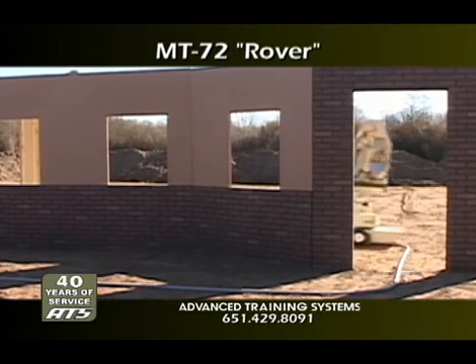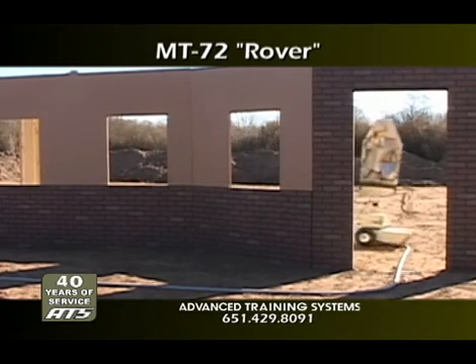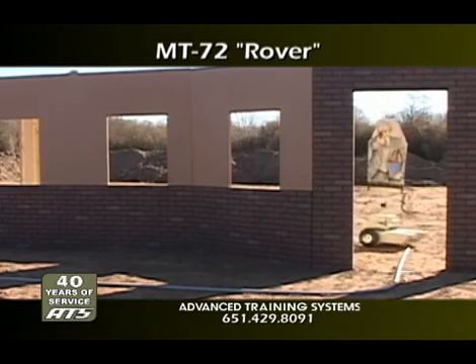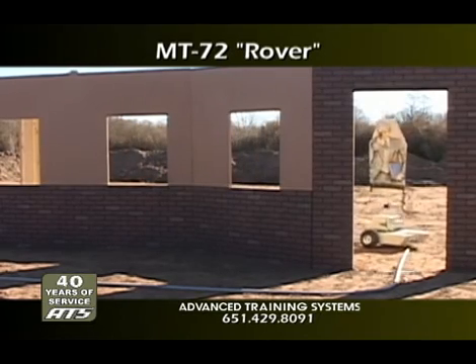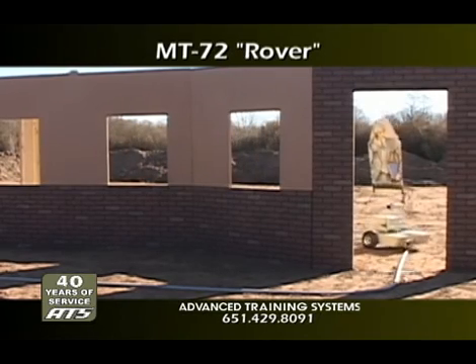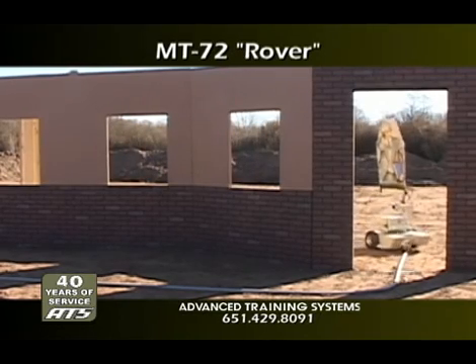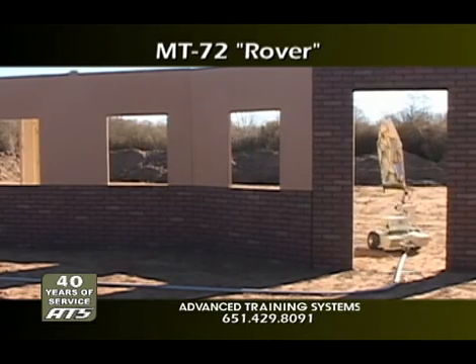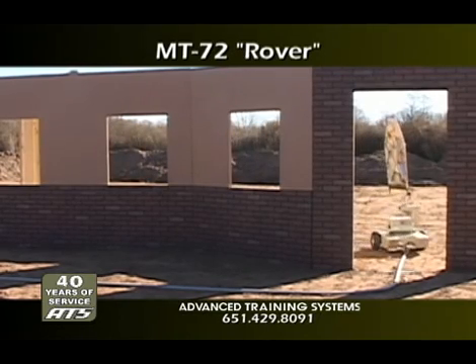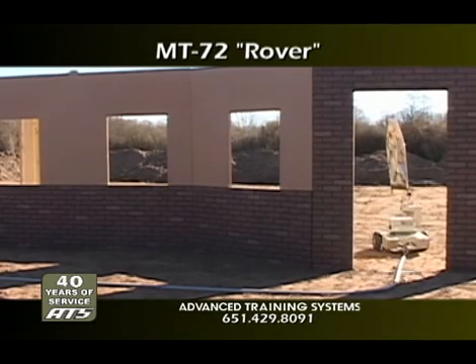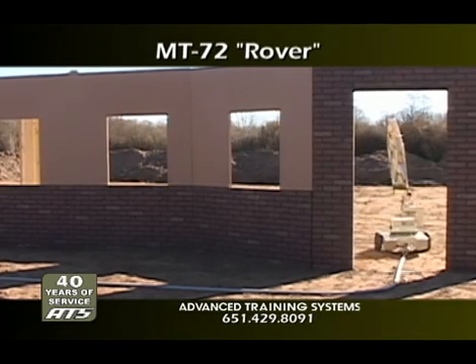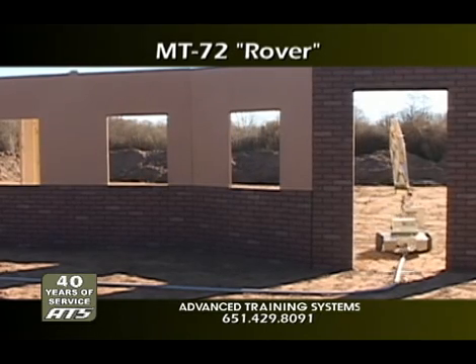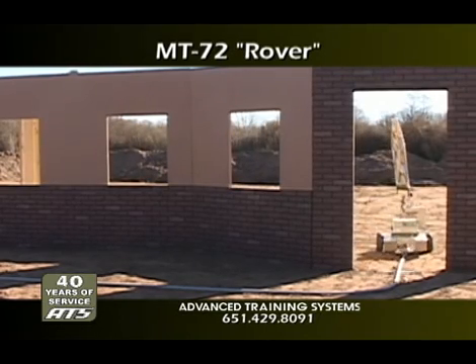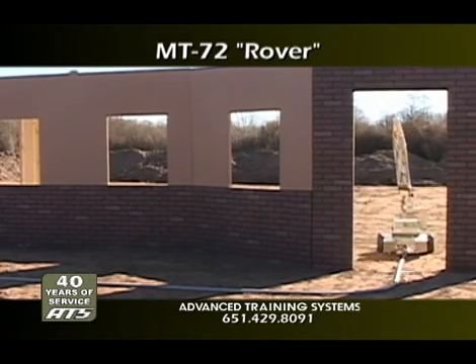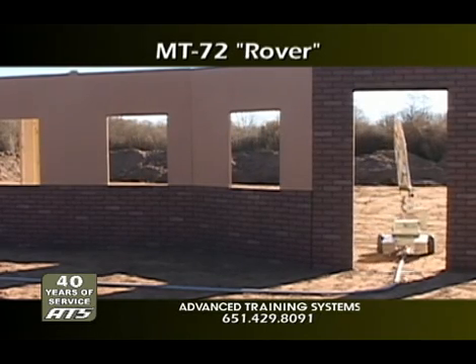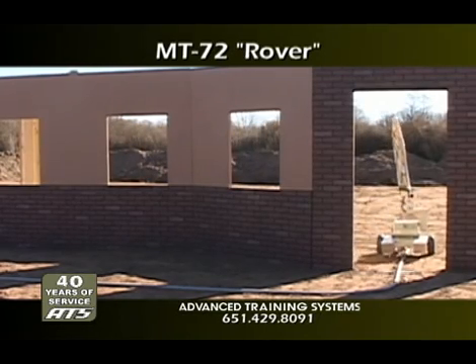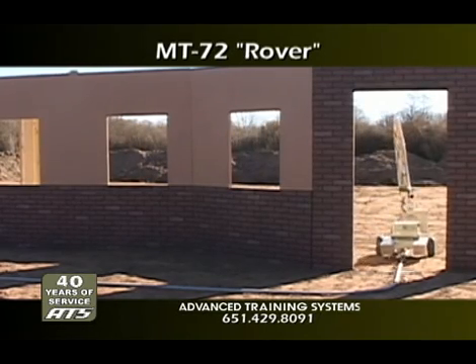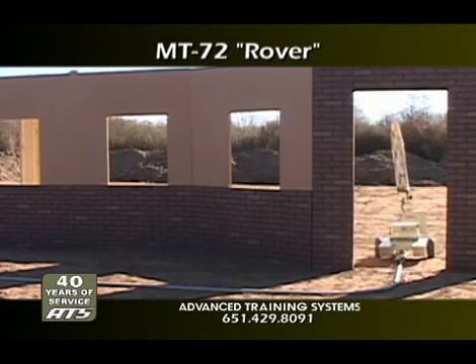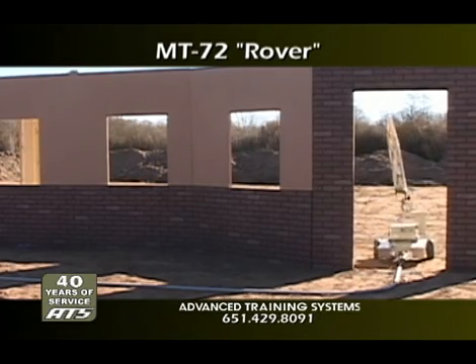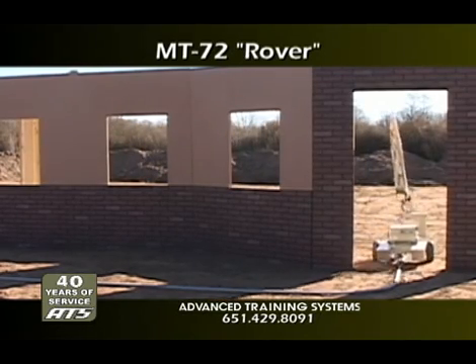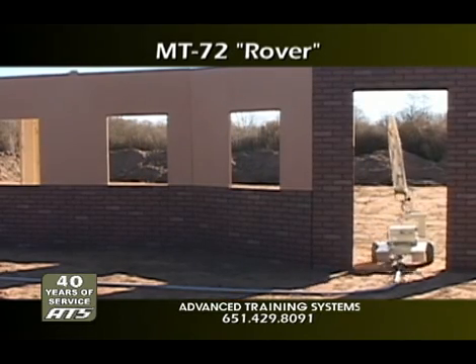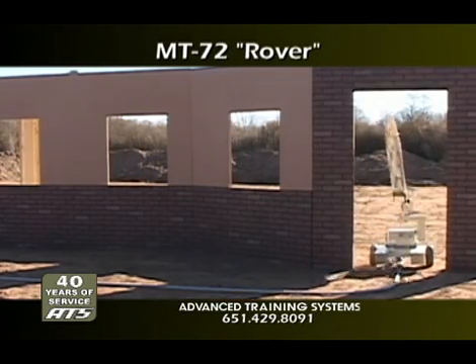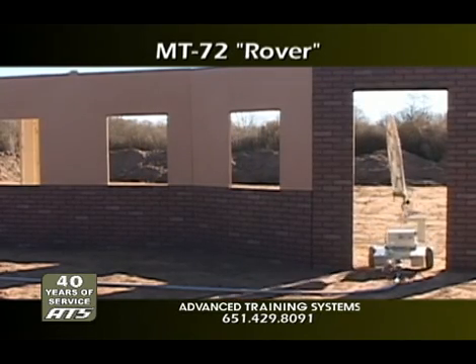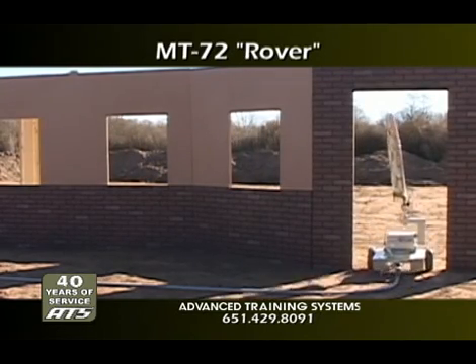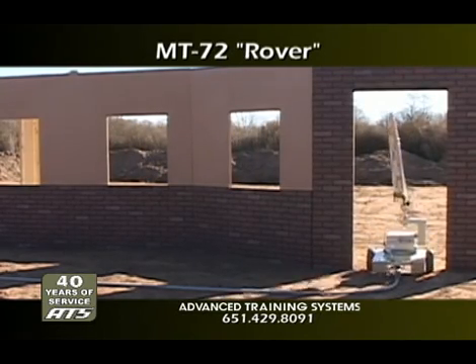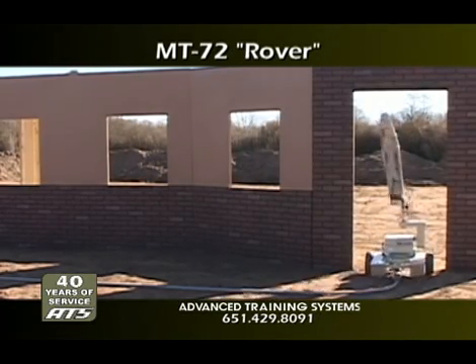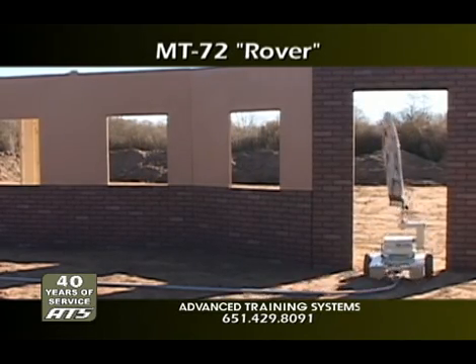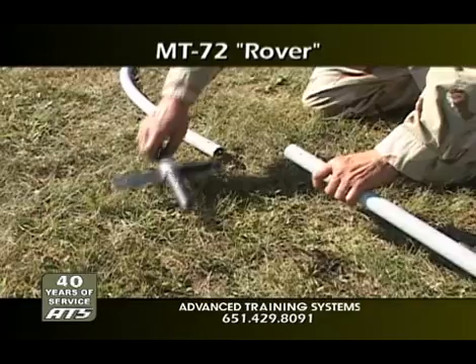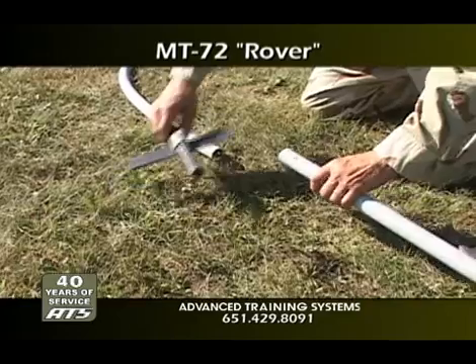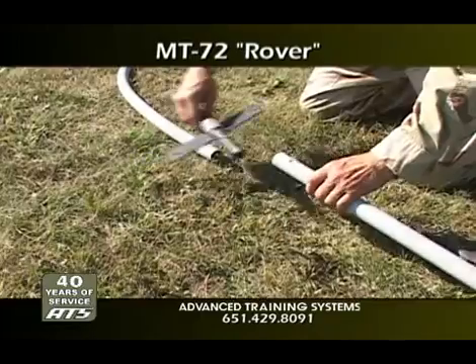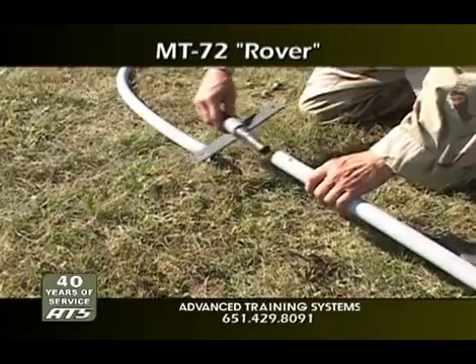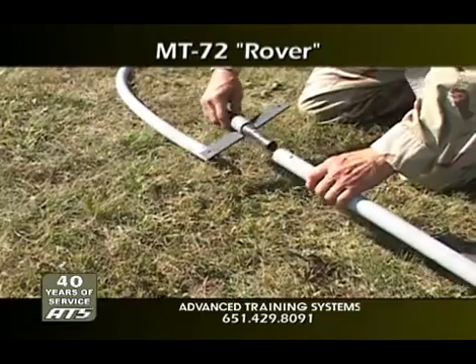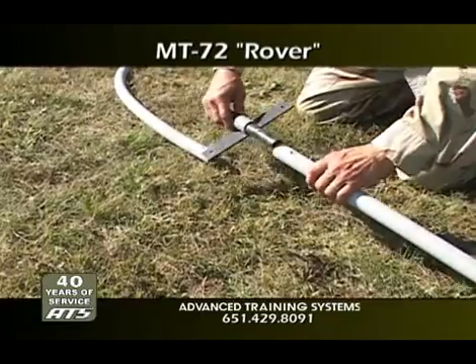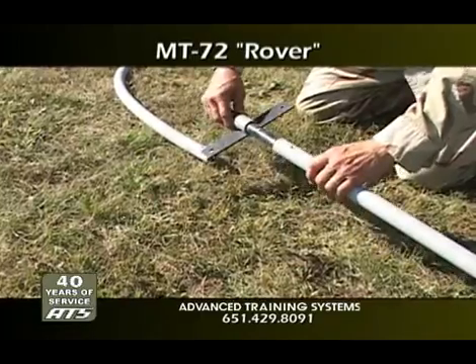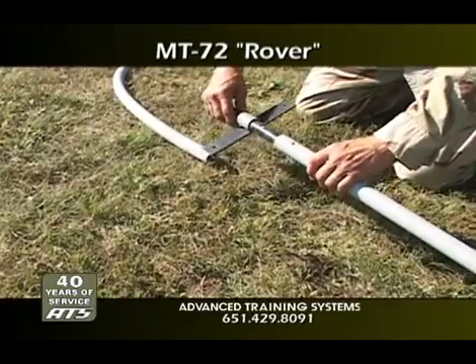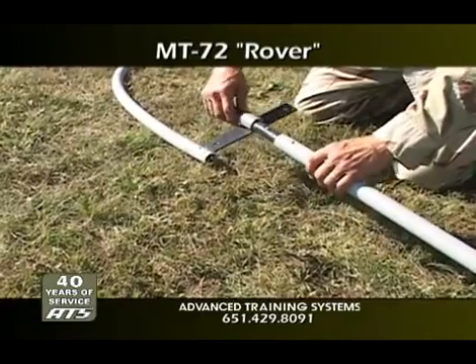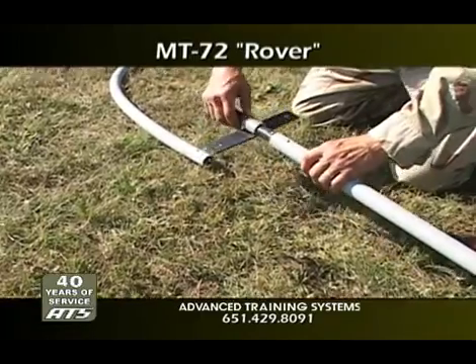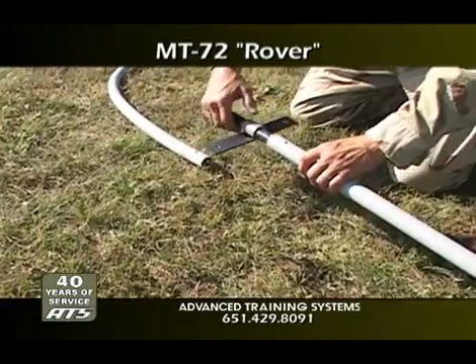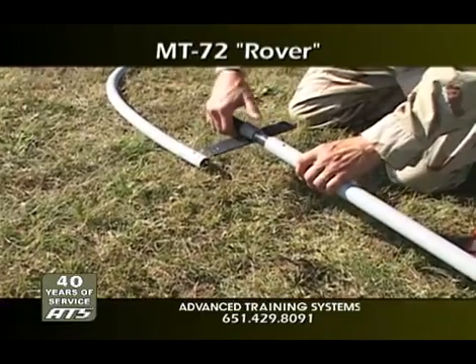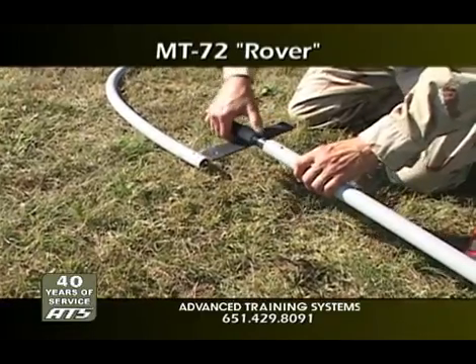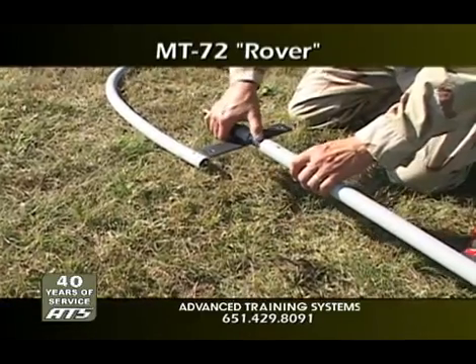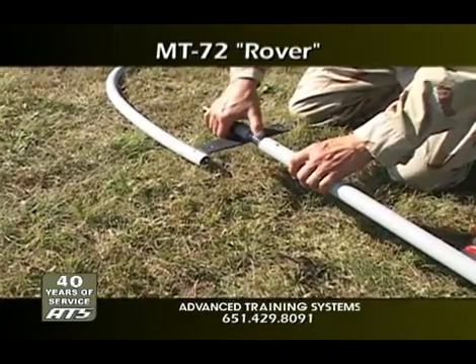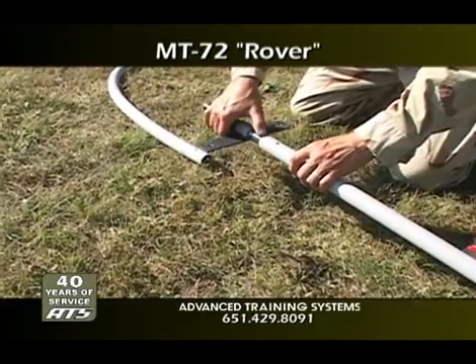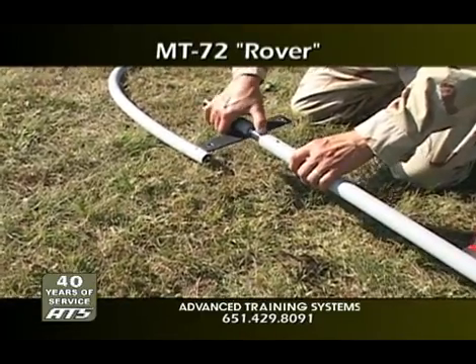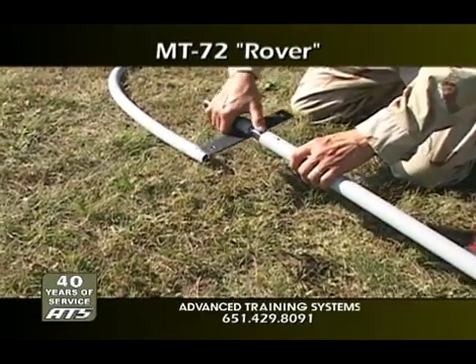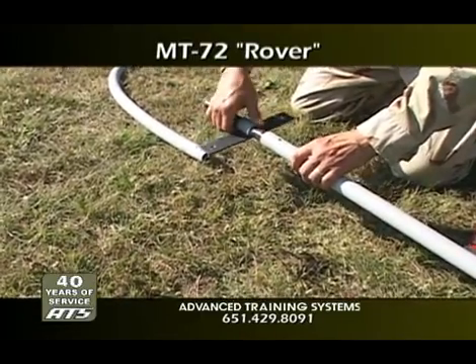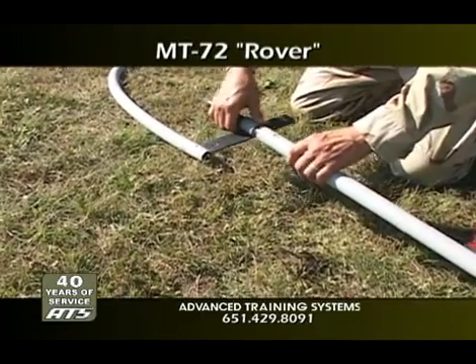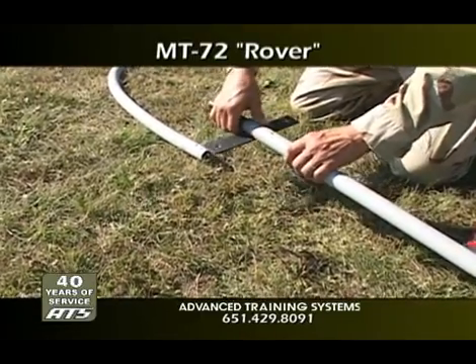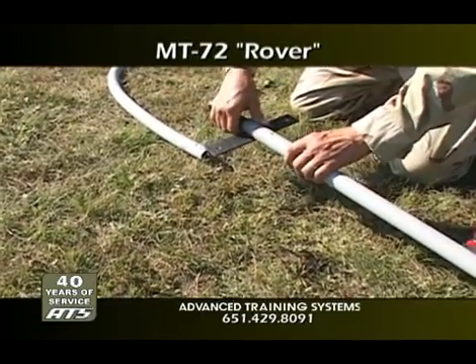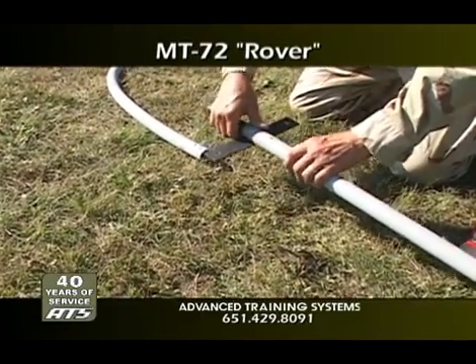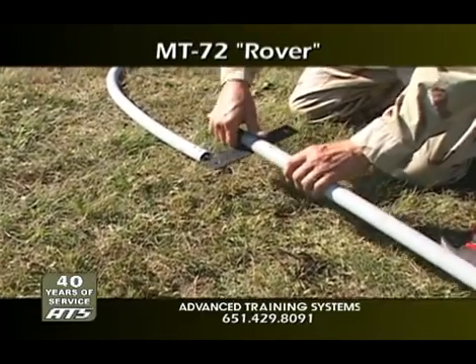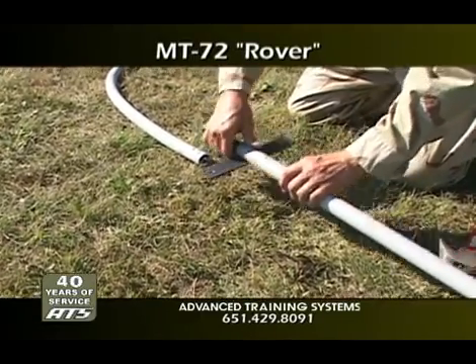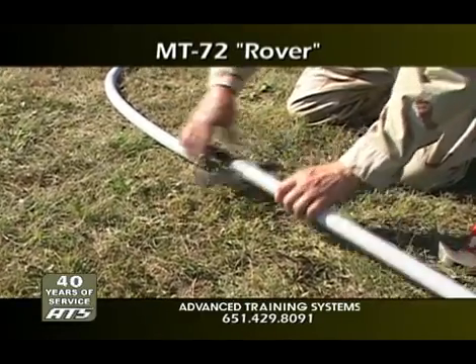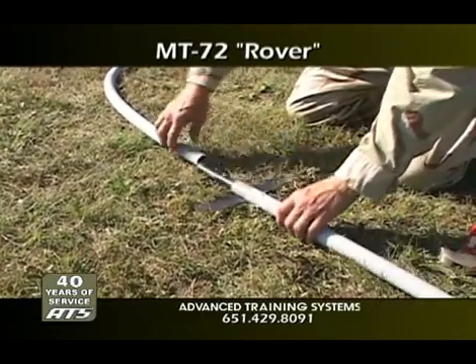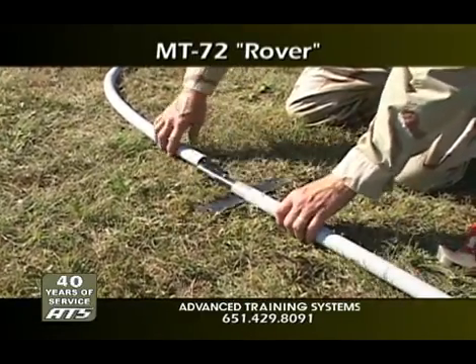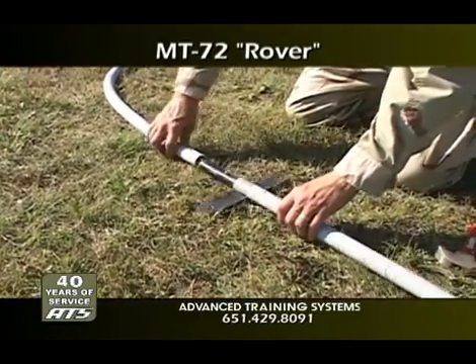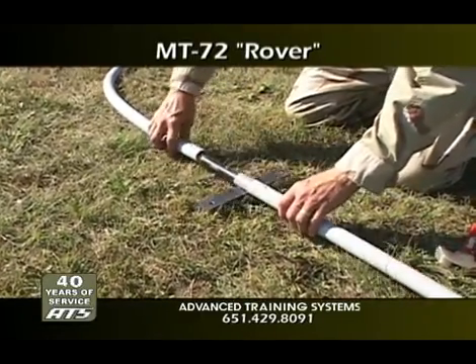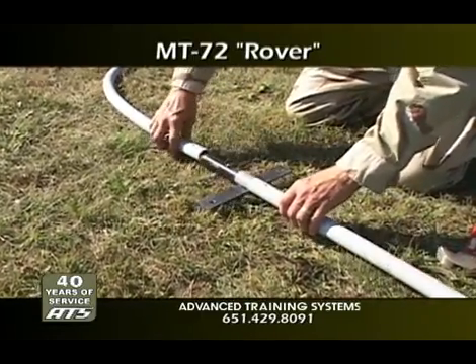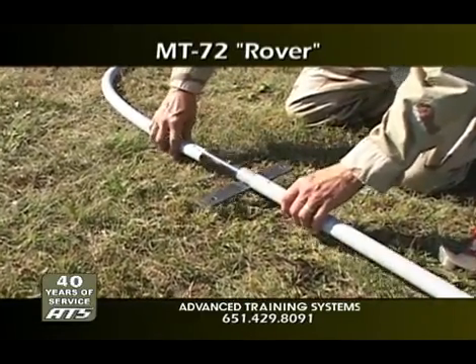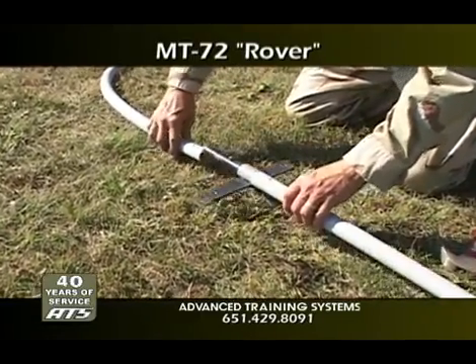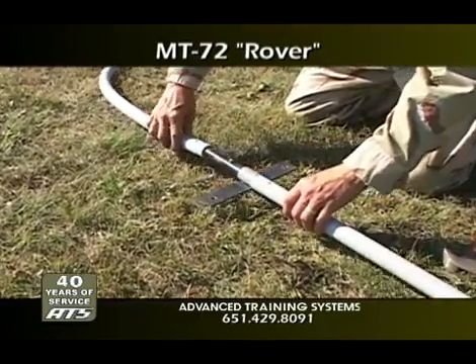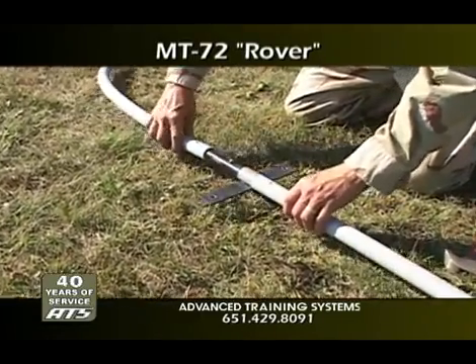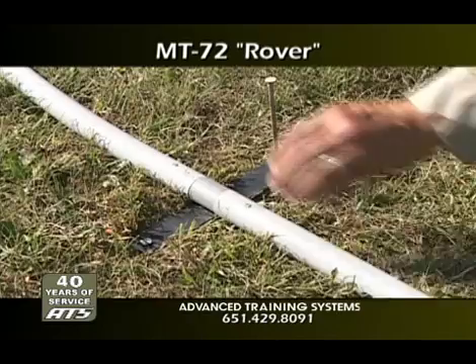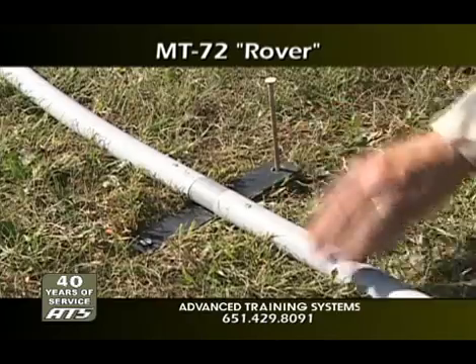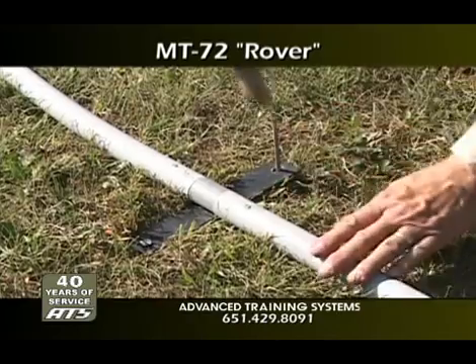The guide track is made with plastic conduit available locally and allows you to create your own configurations in minutes with minimal tools.